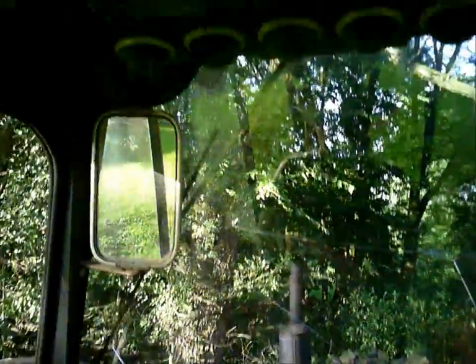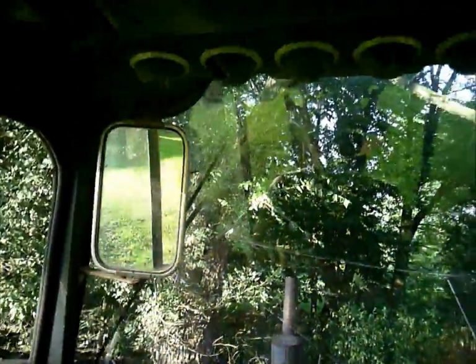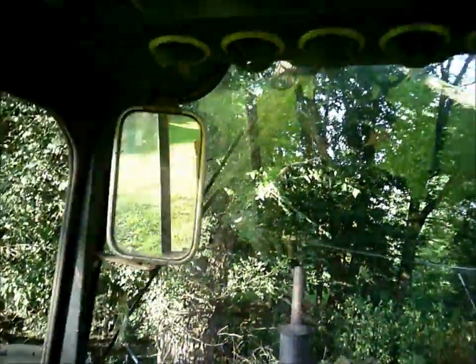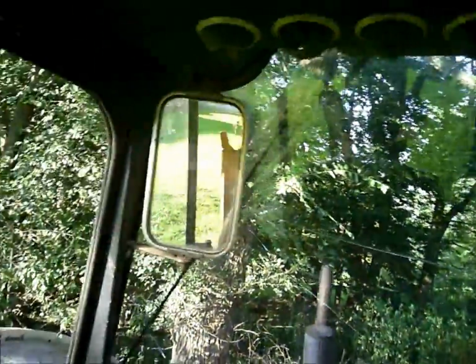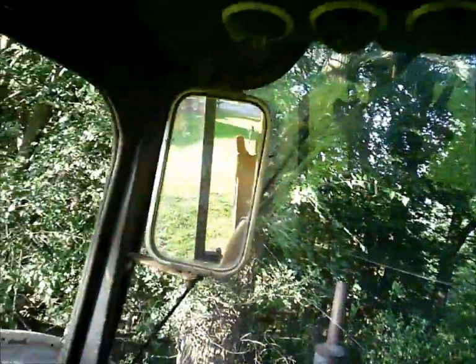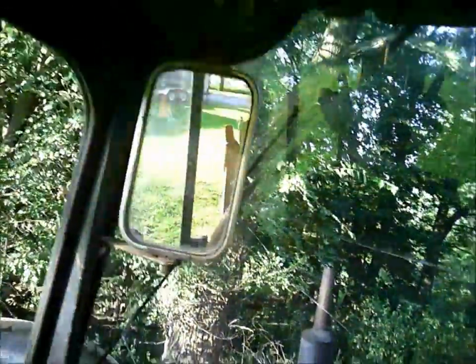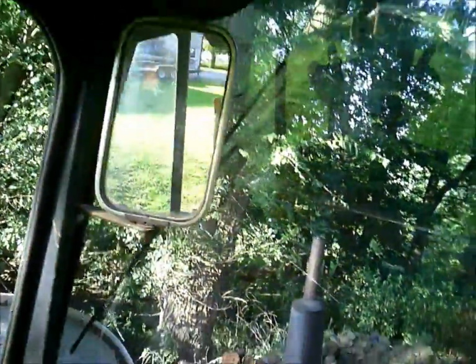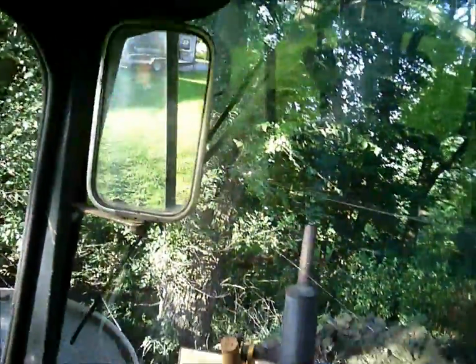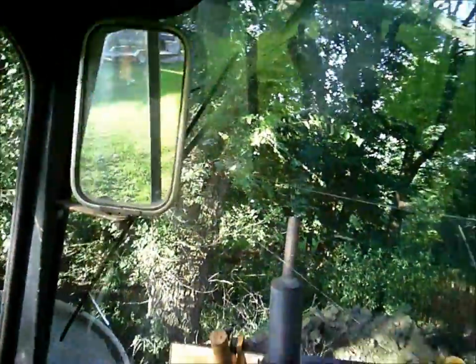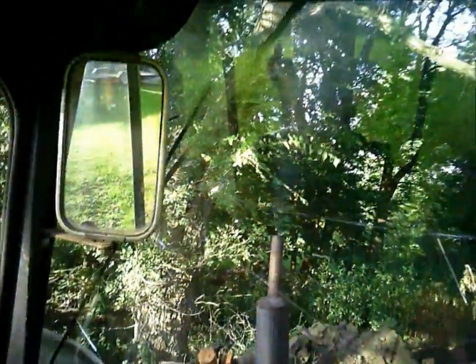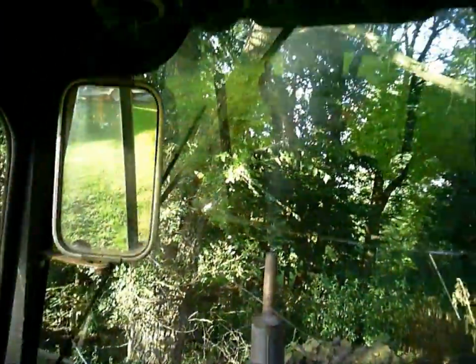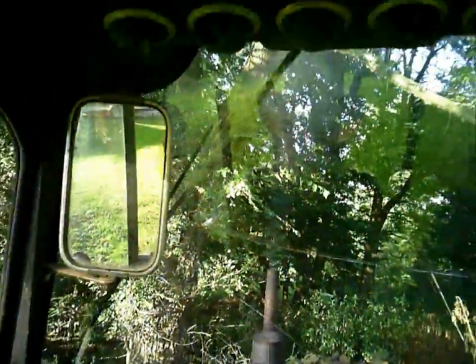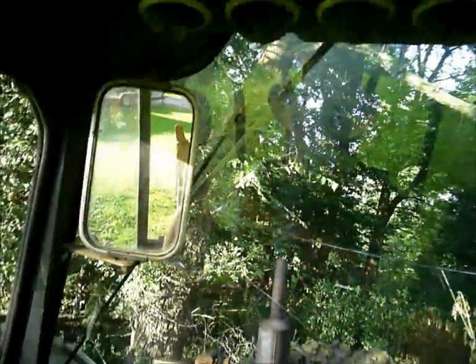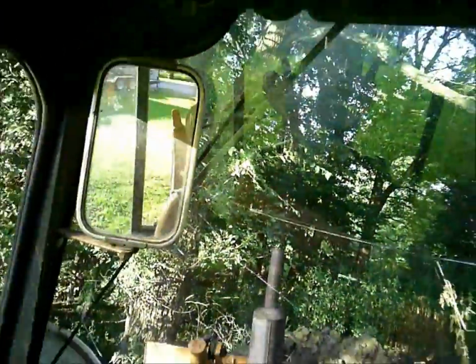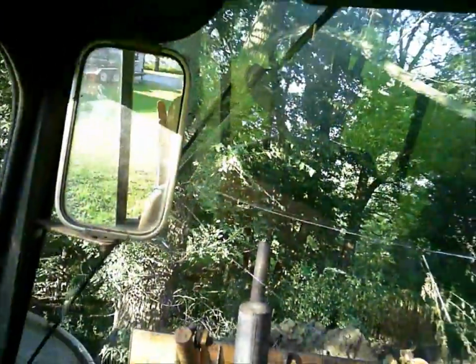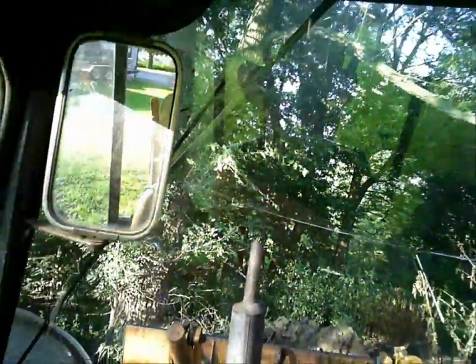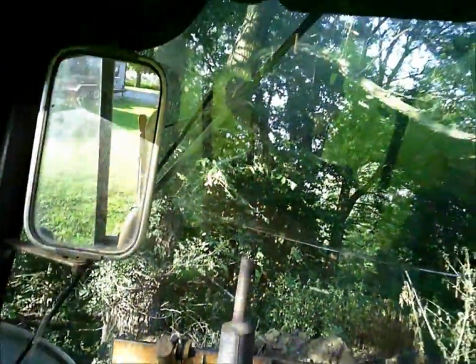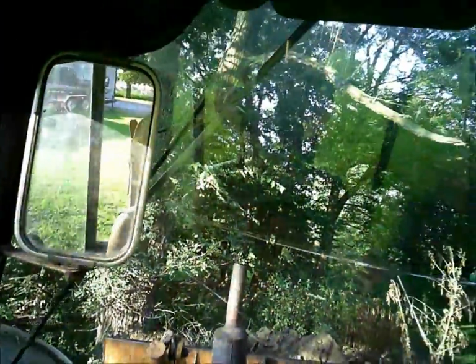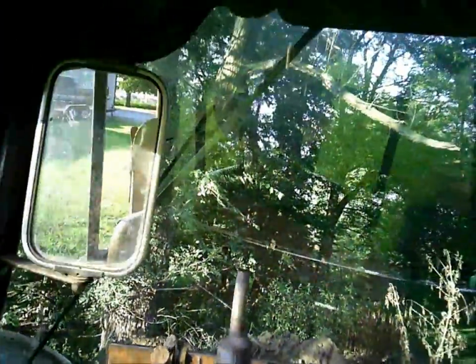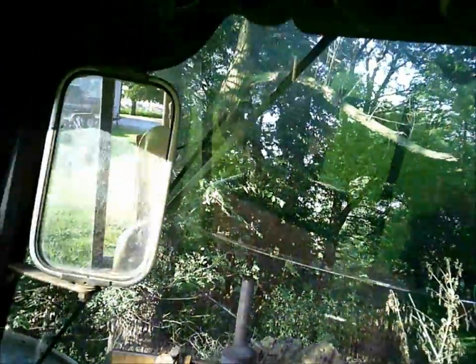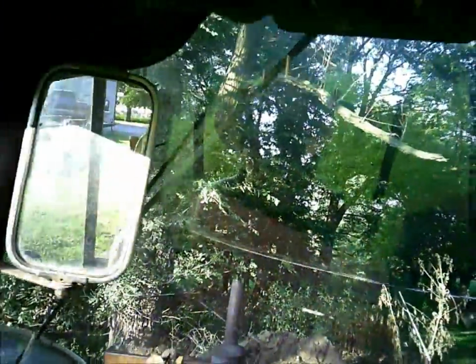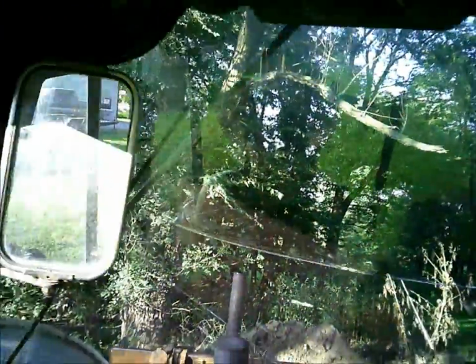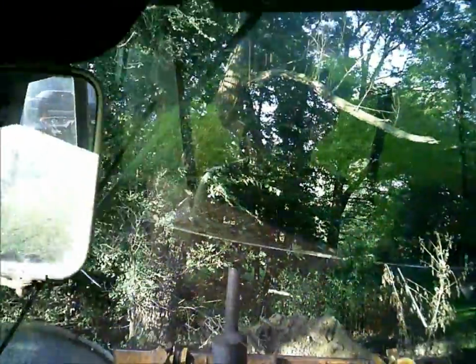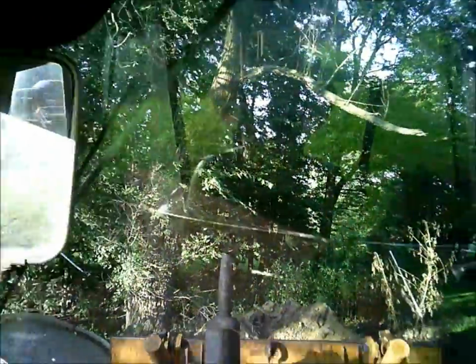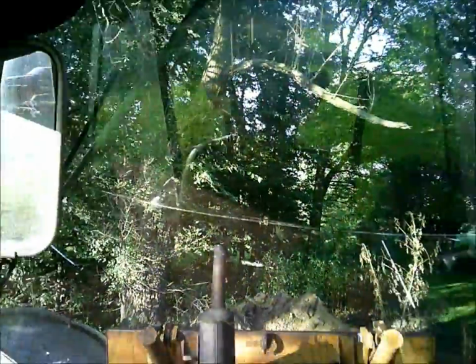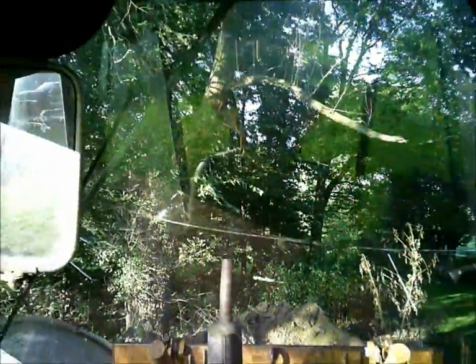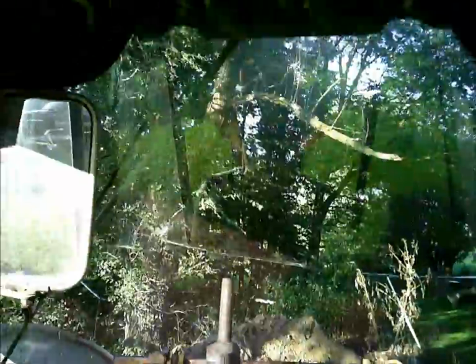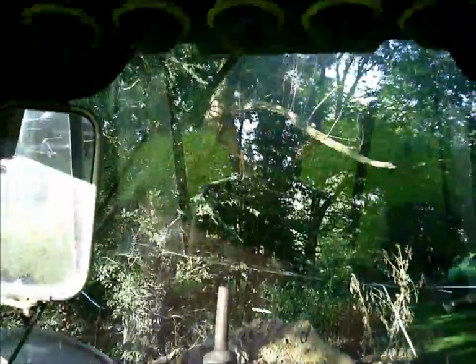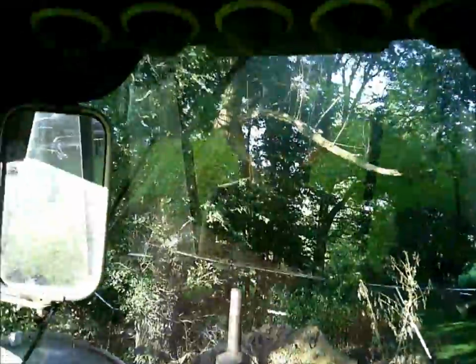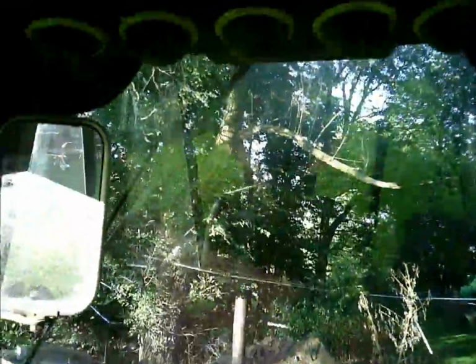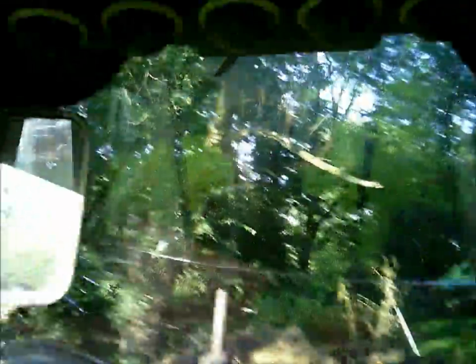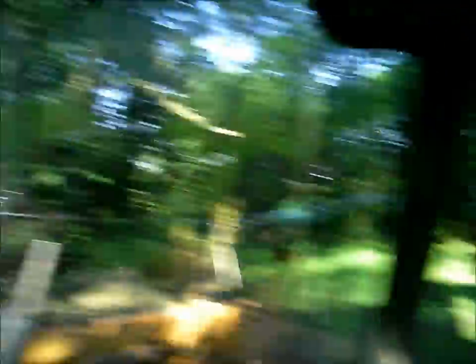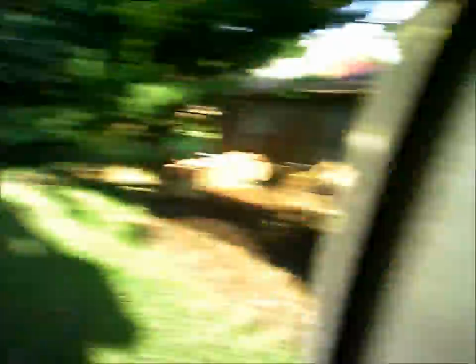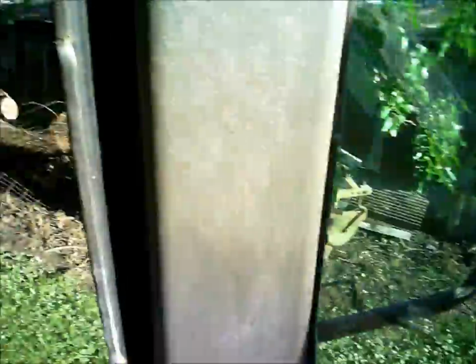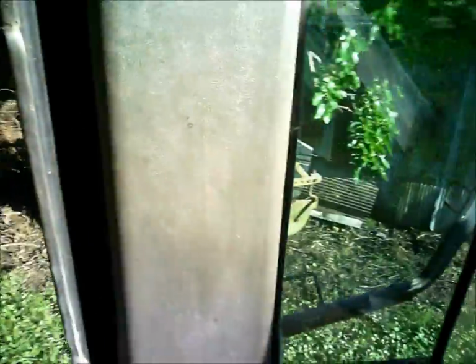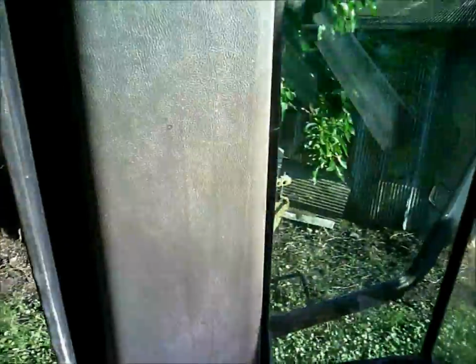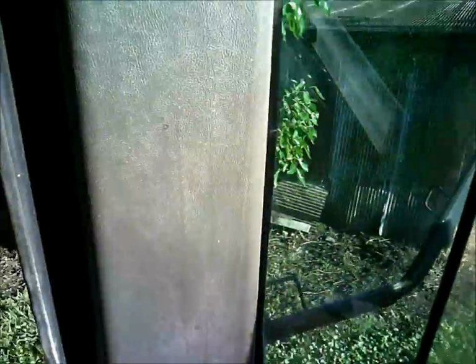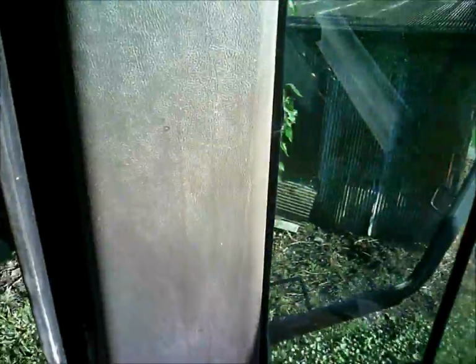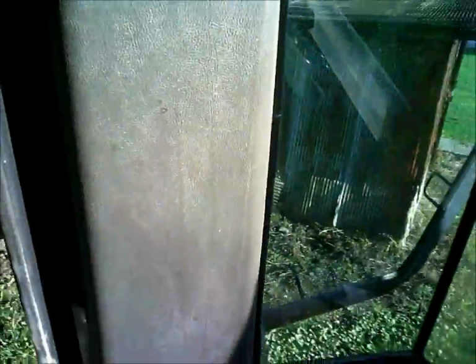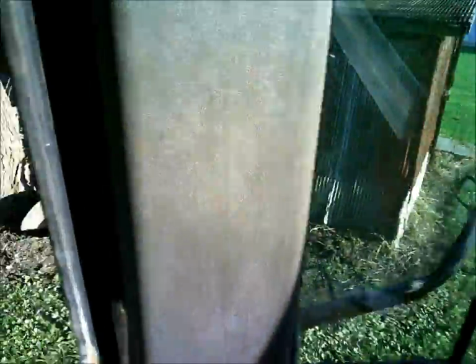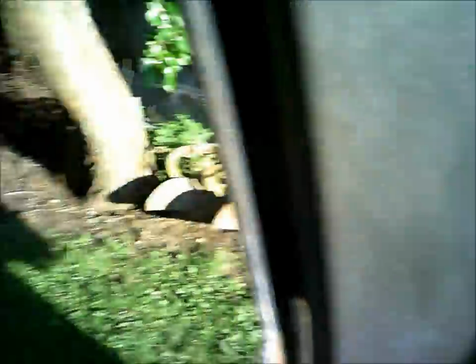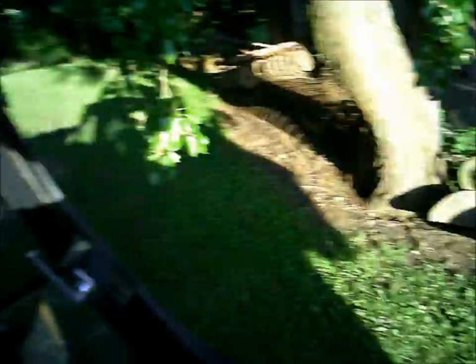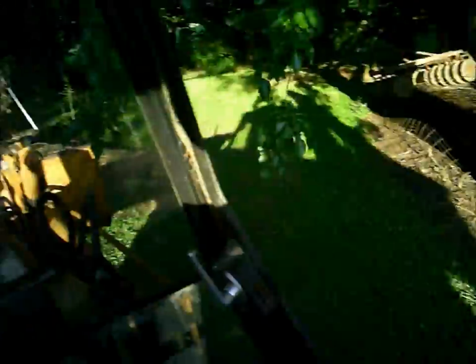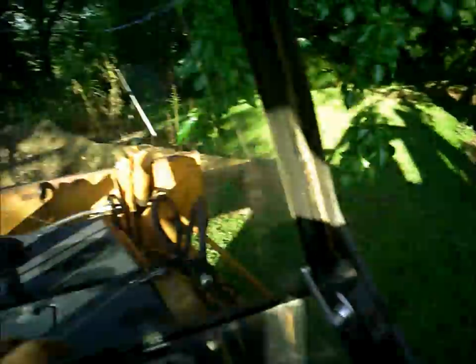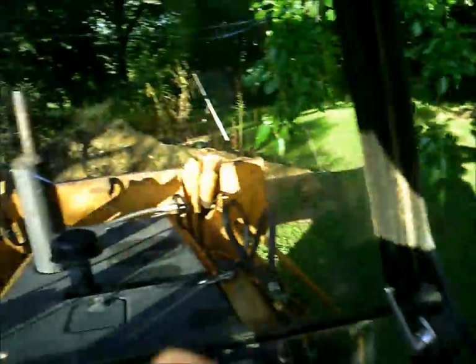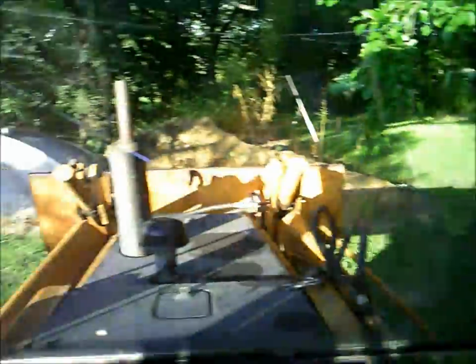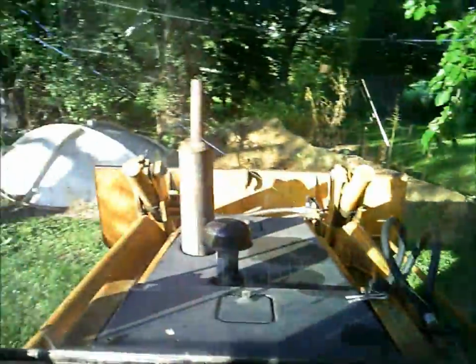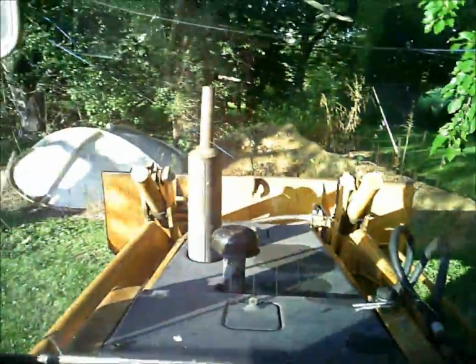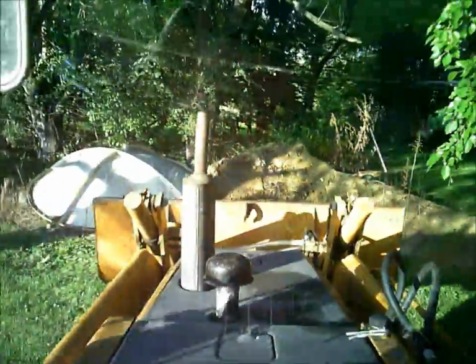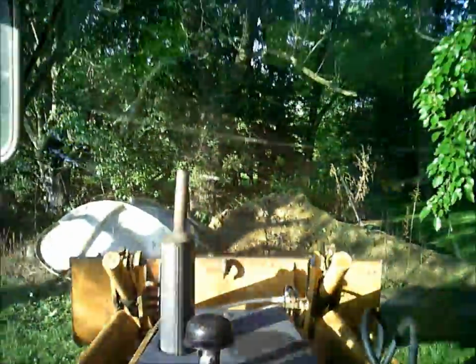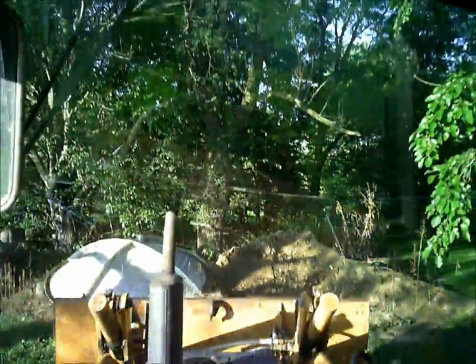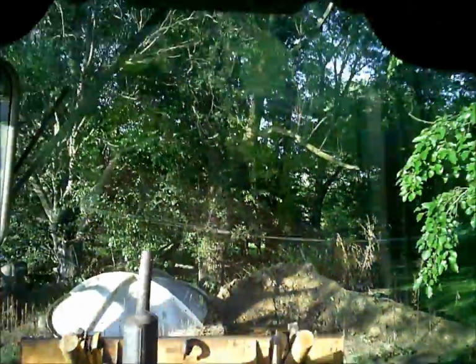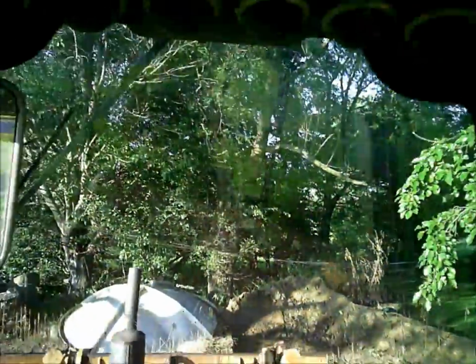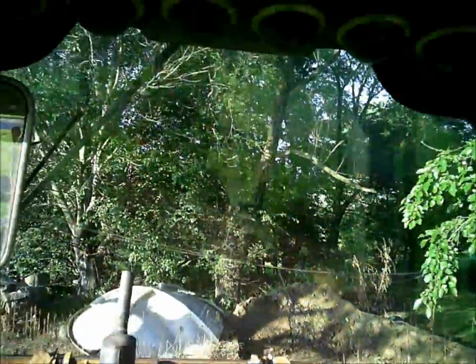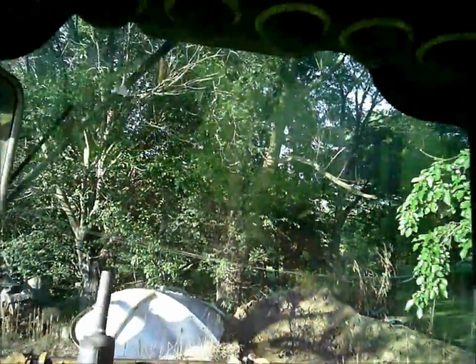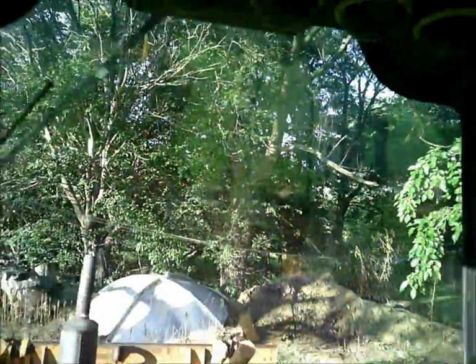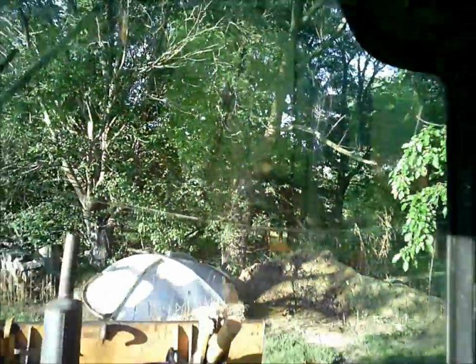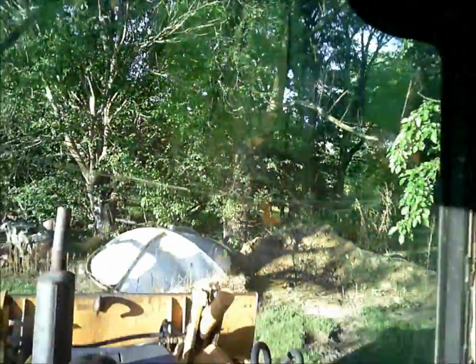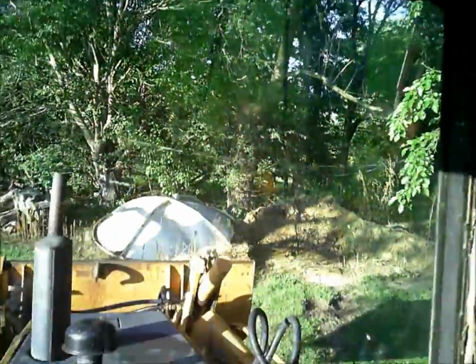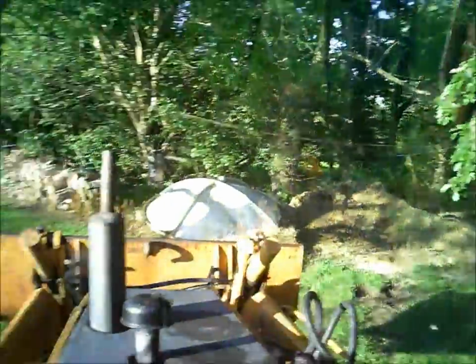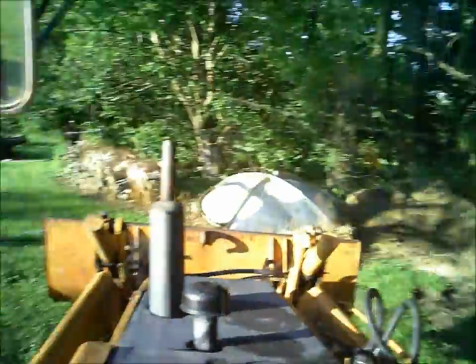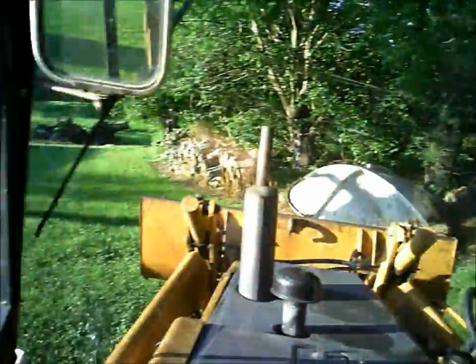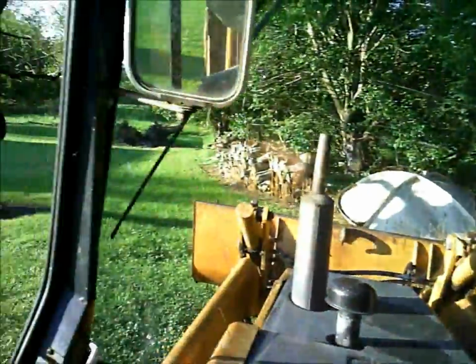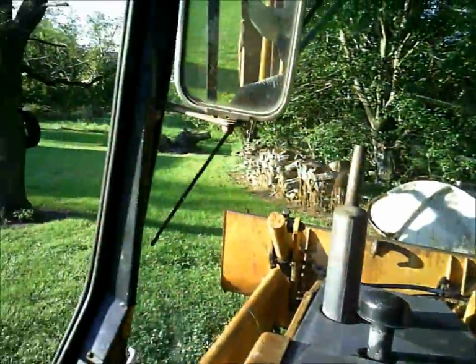There's probably enough dirt there. Don't need much.